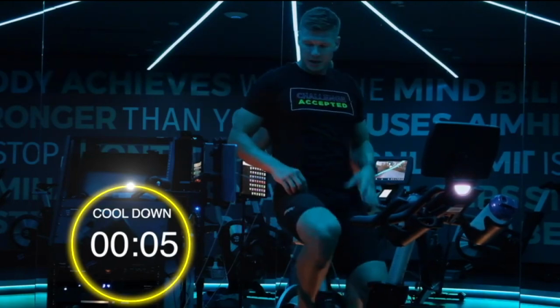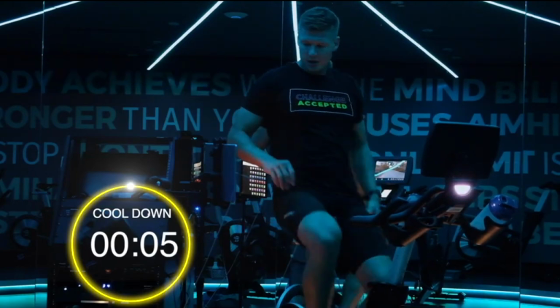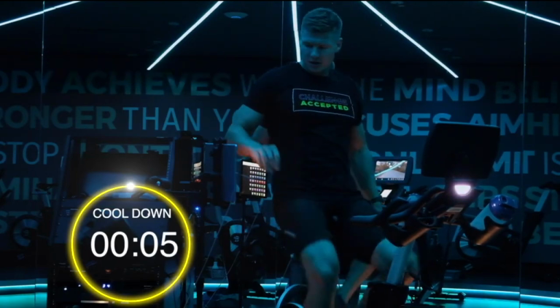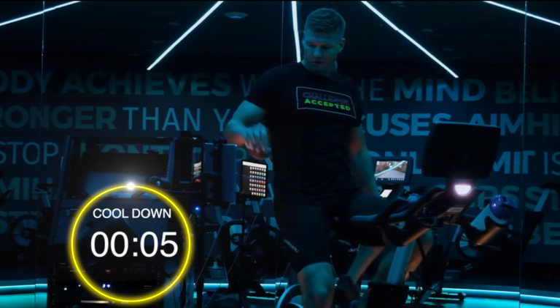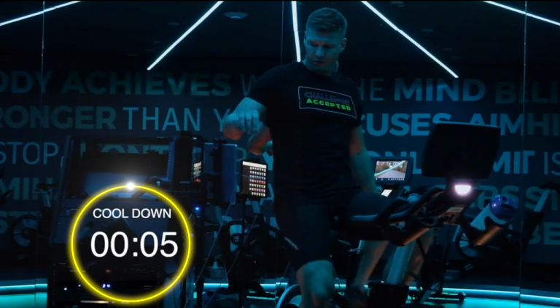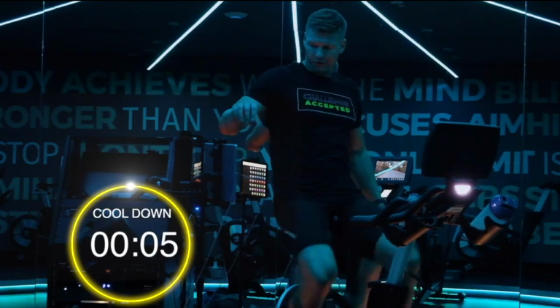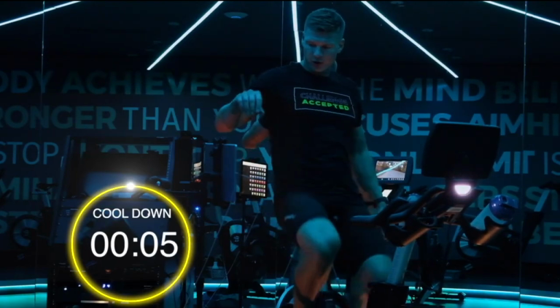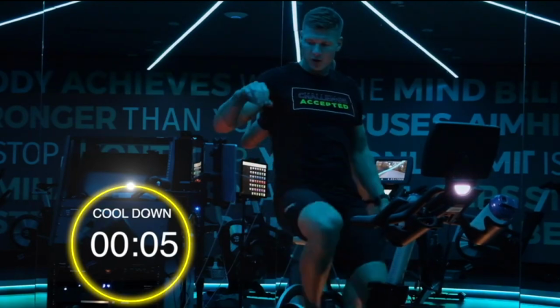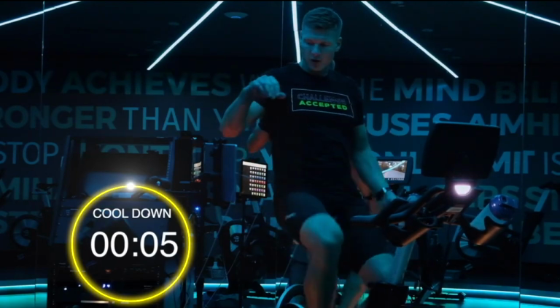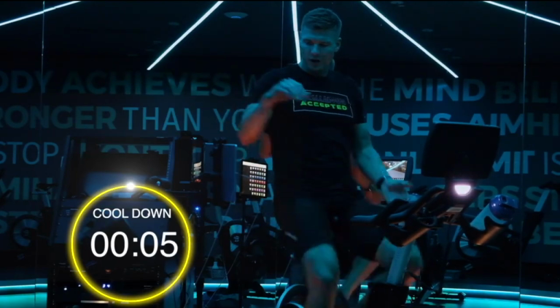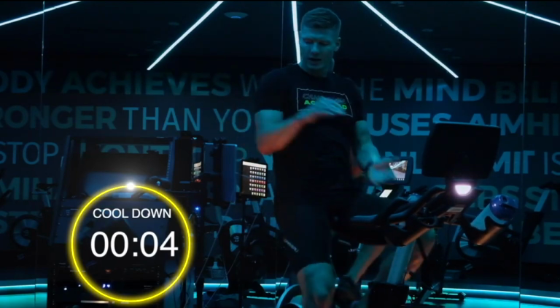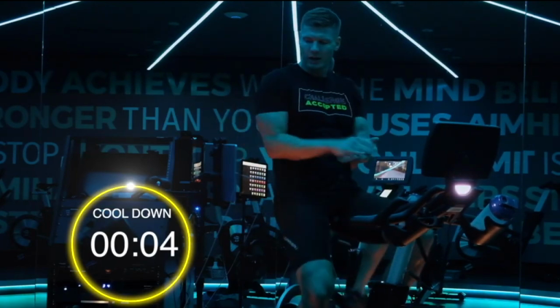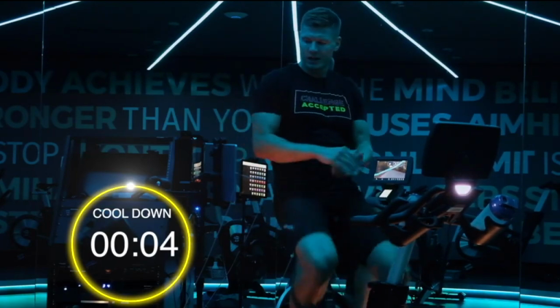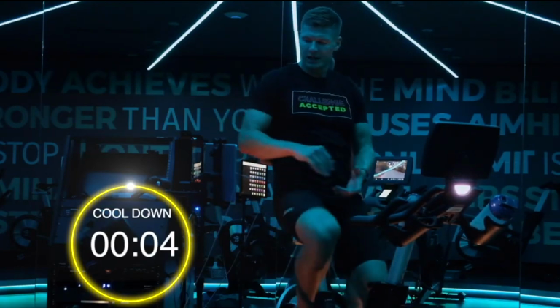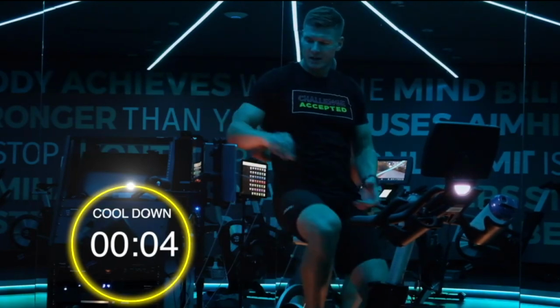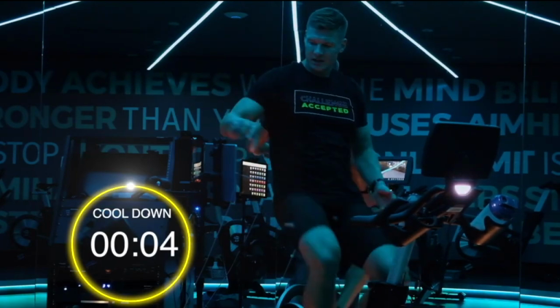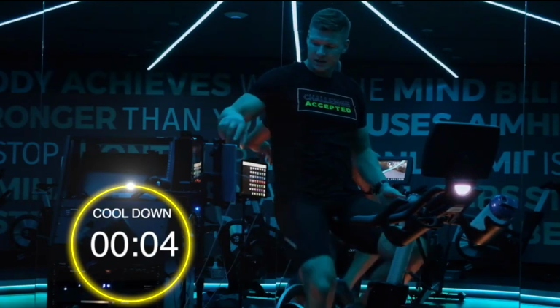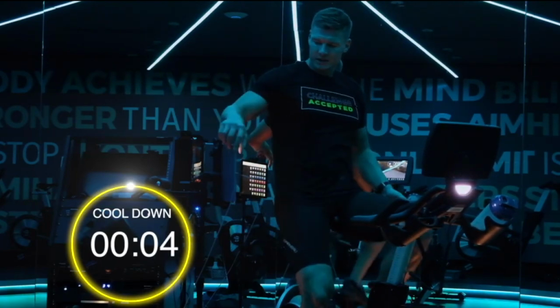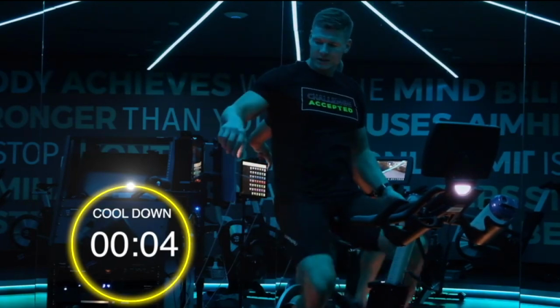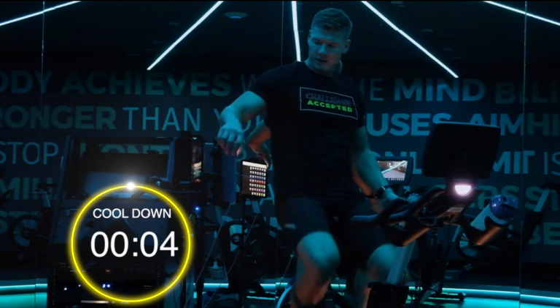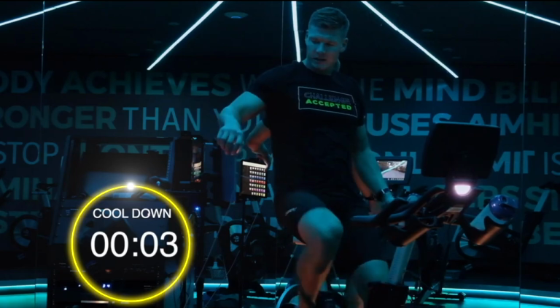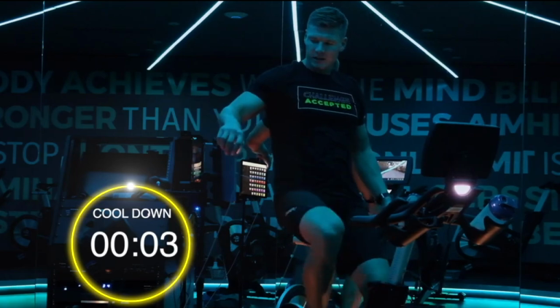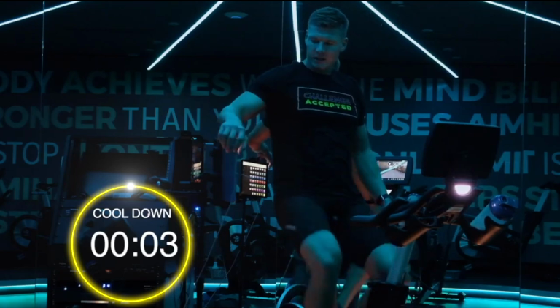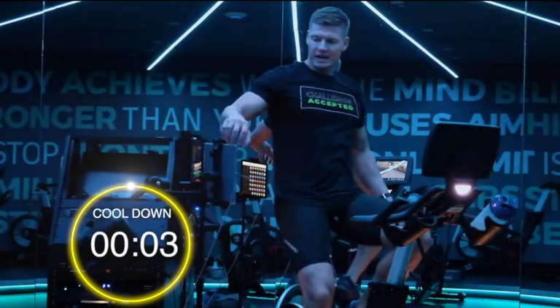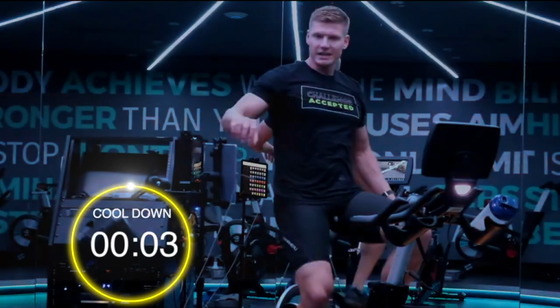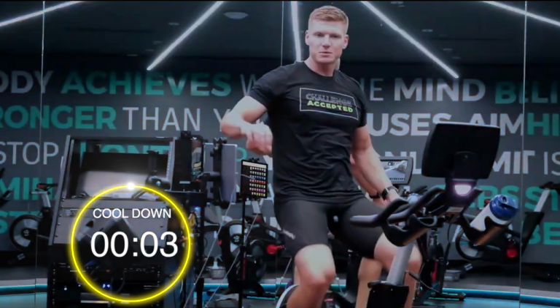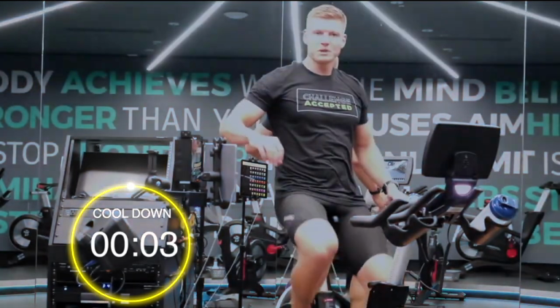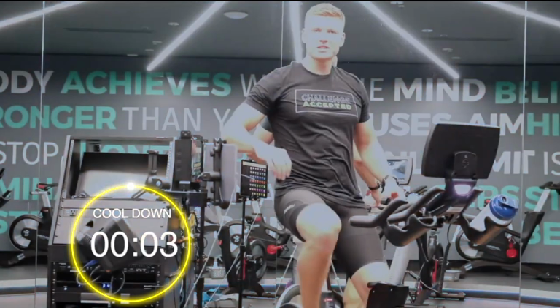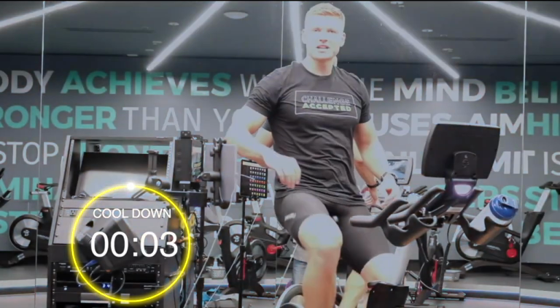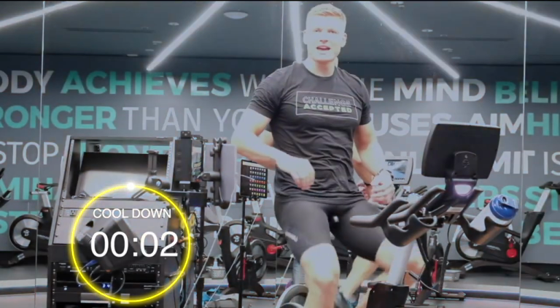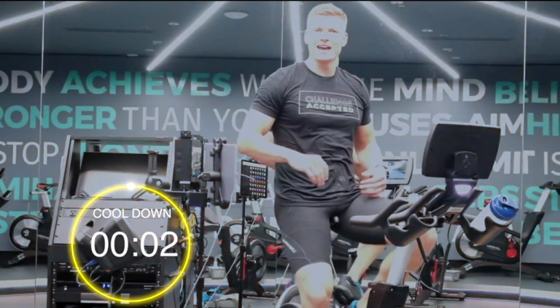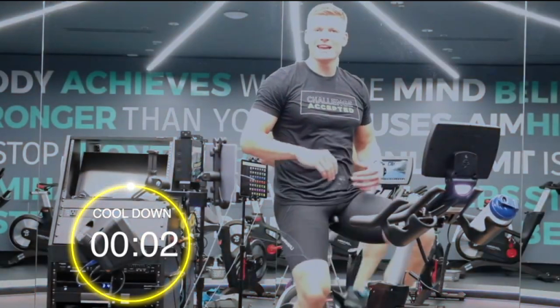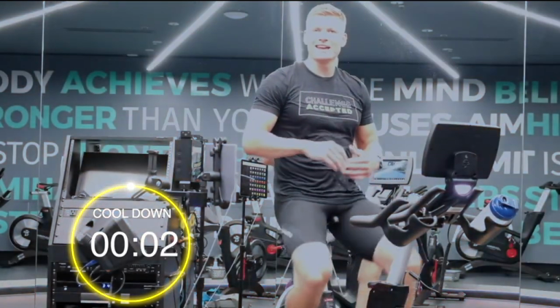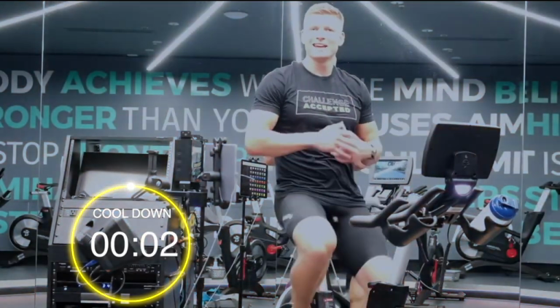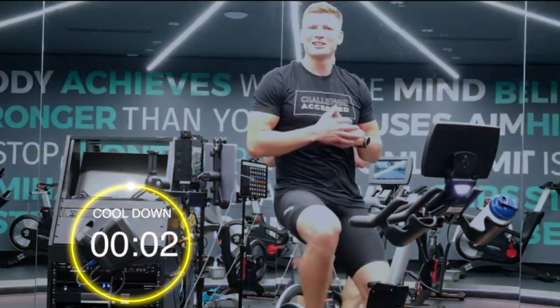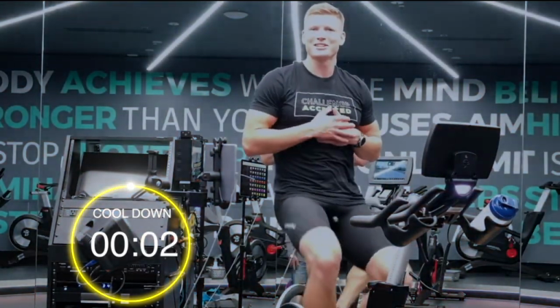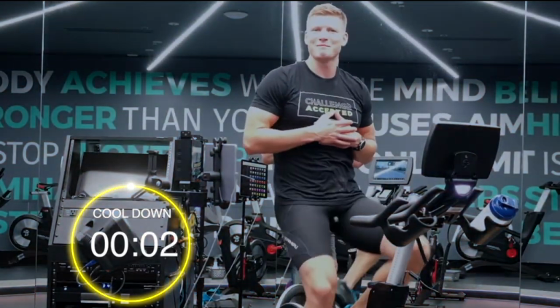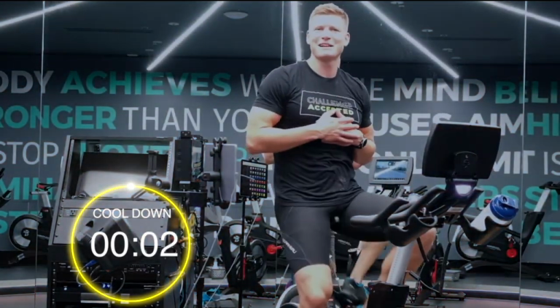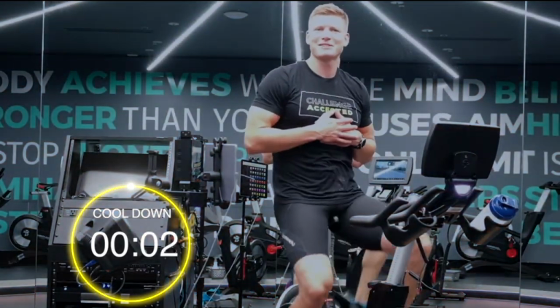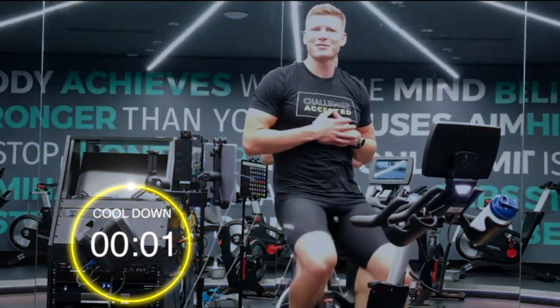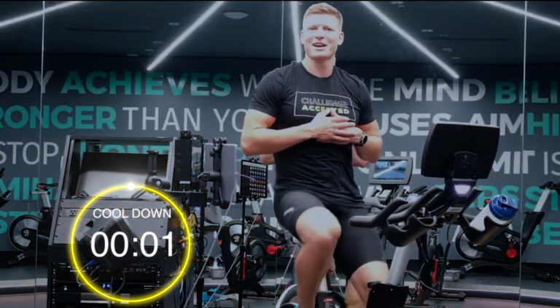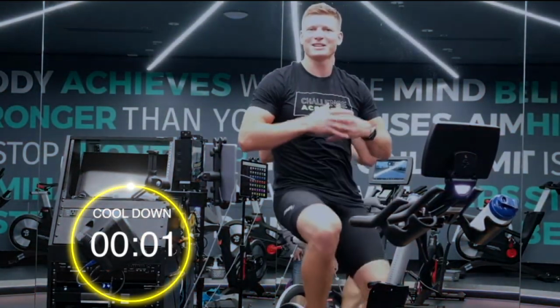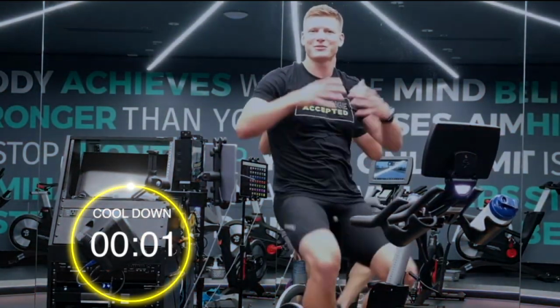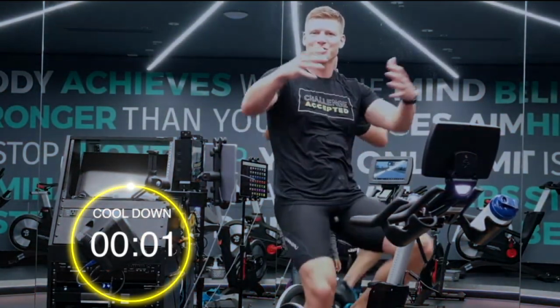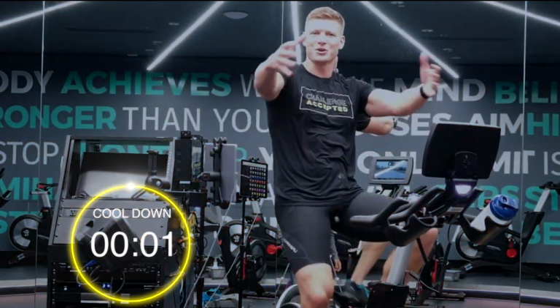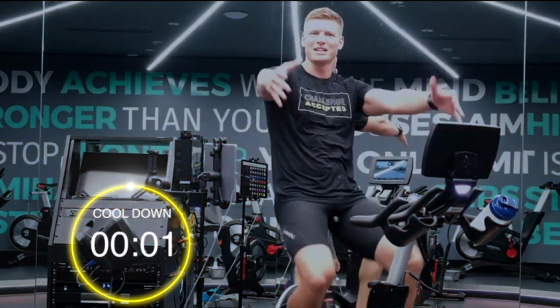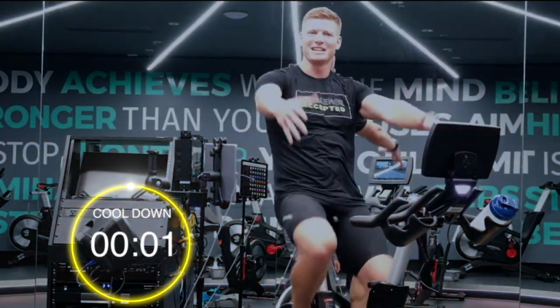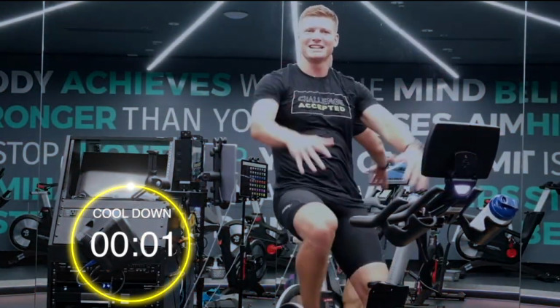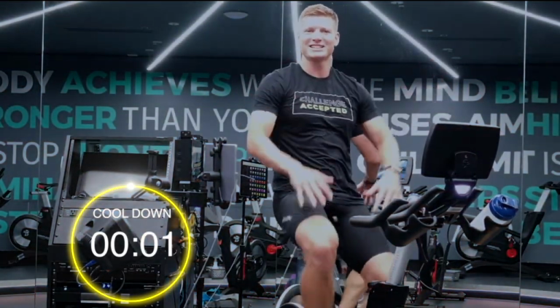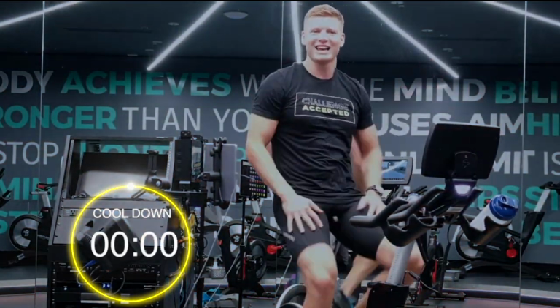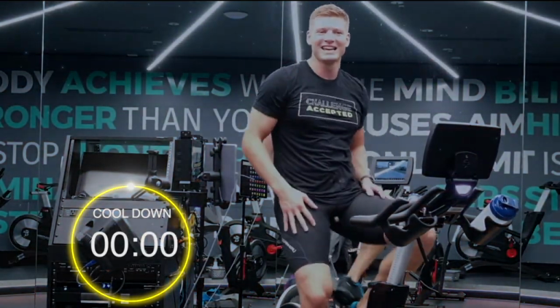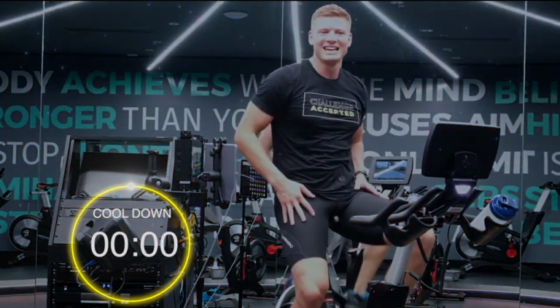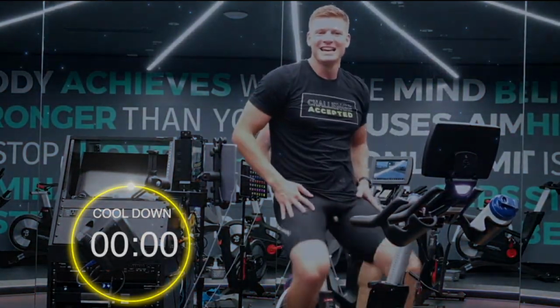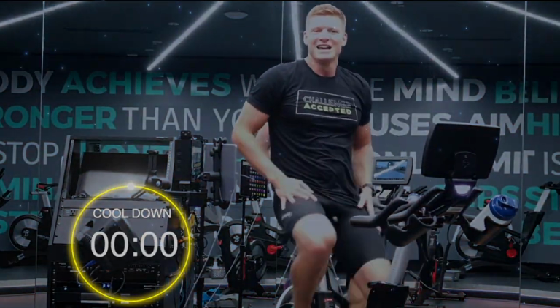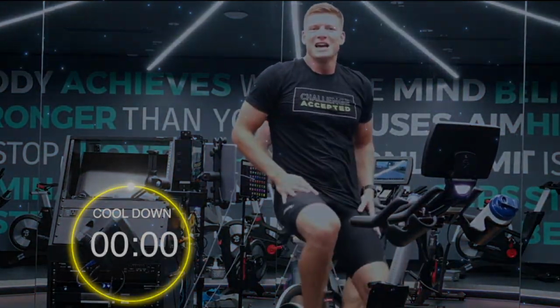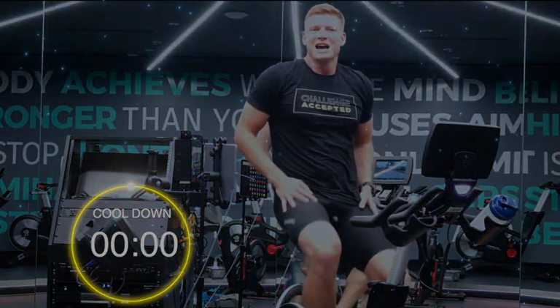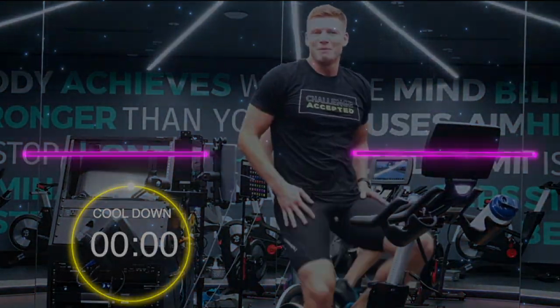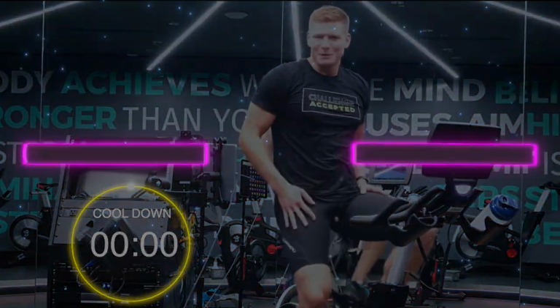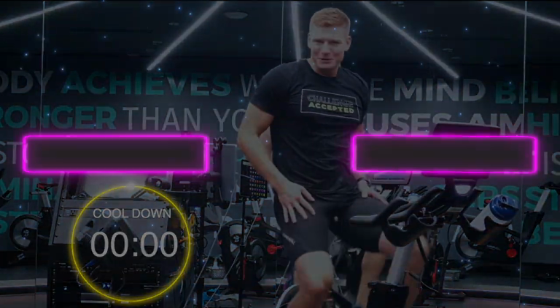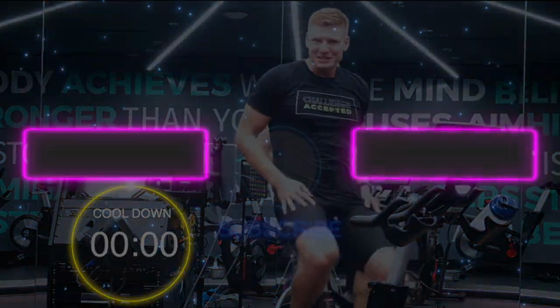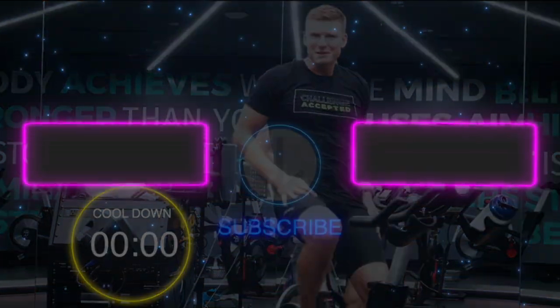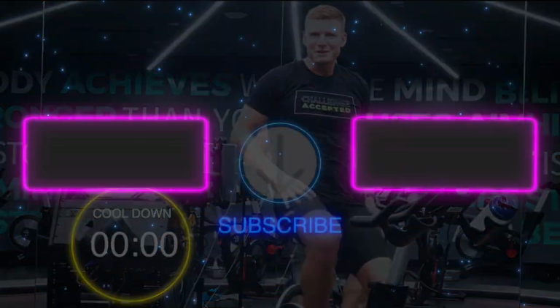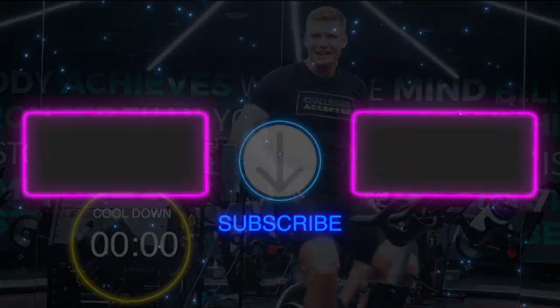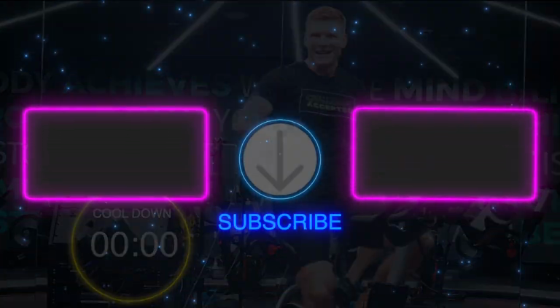Beautiful. Guys, once again, massive thanks for joining us and we will see you again soon.